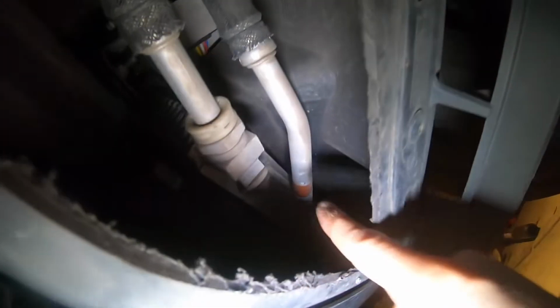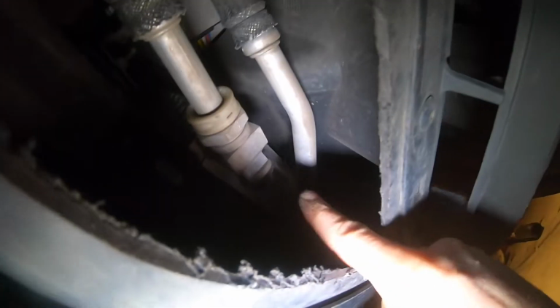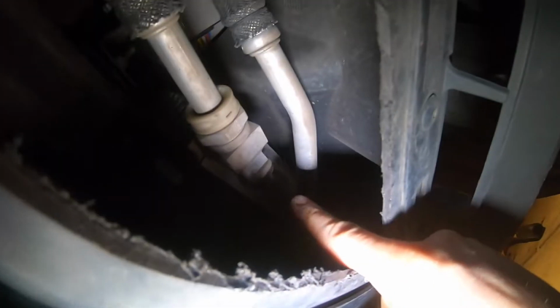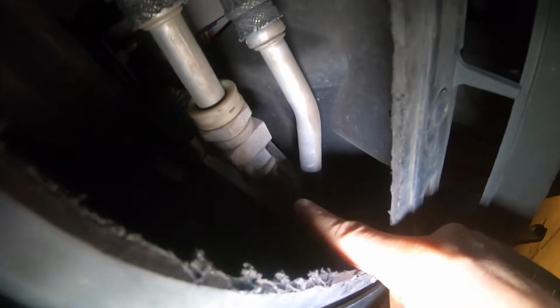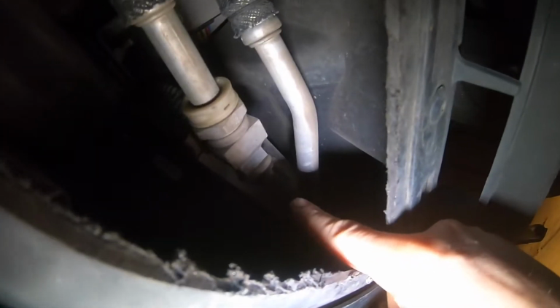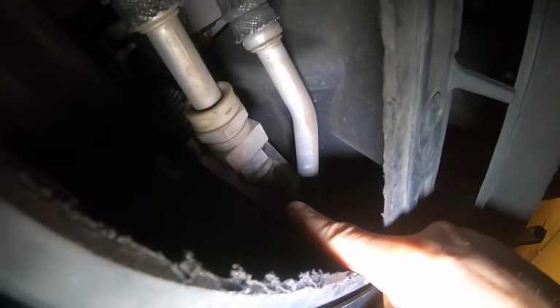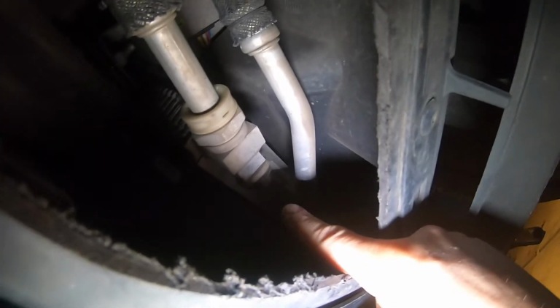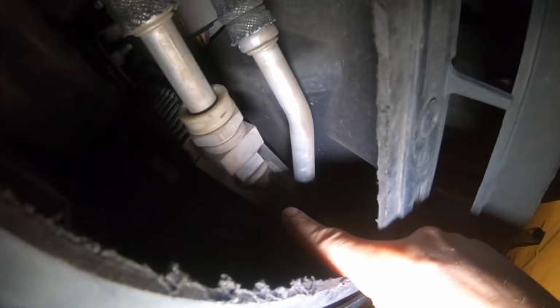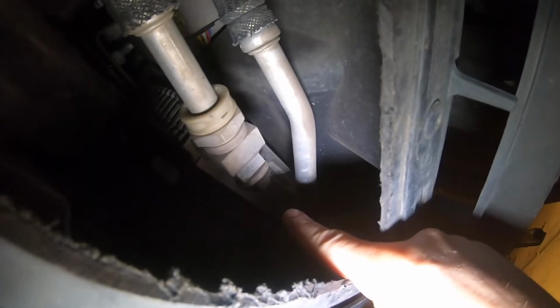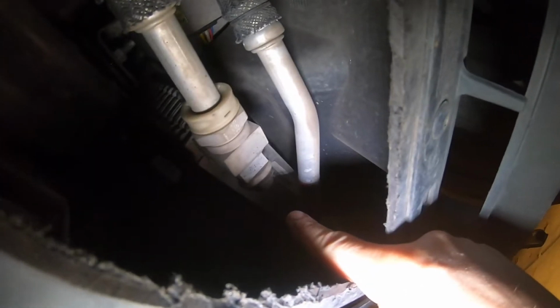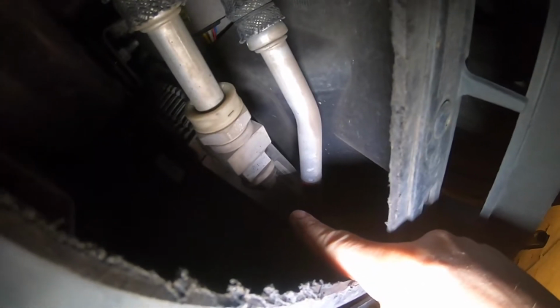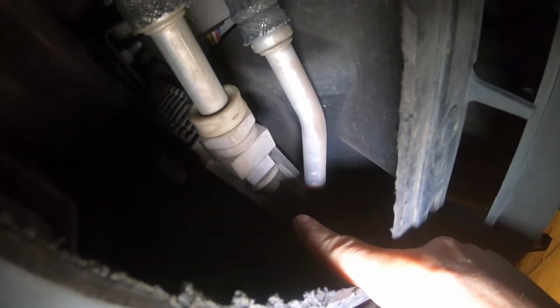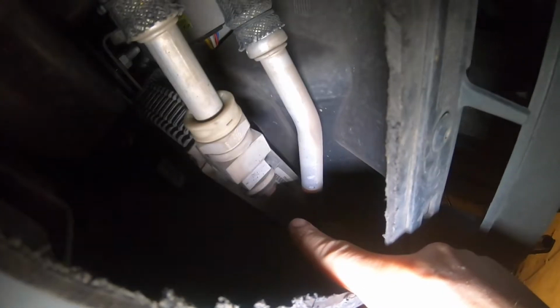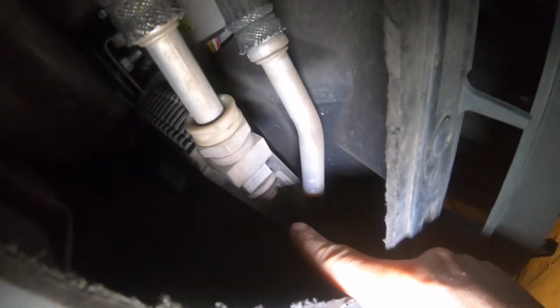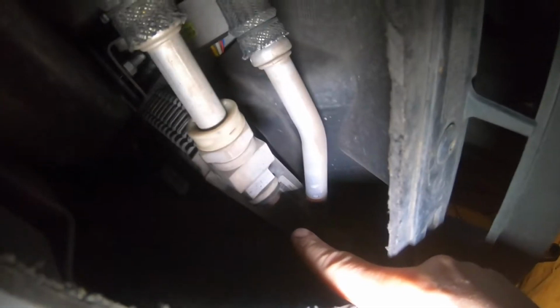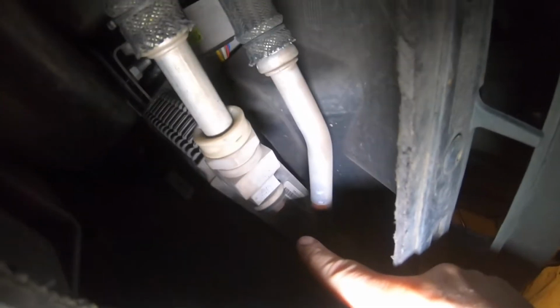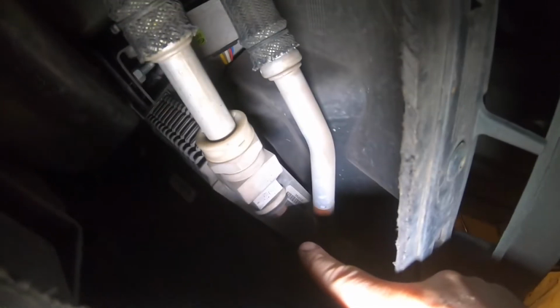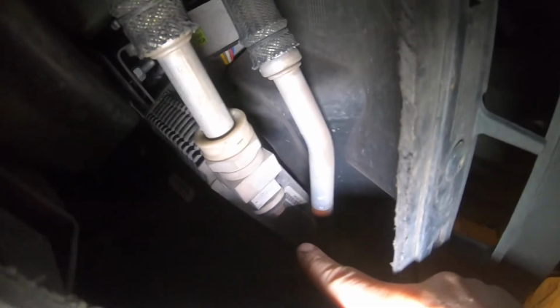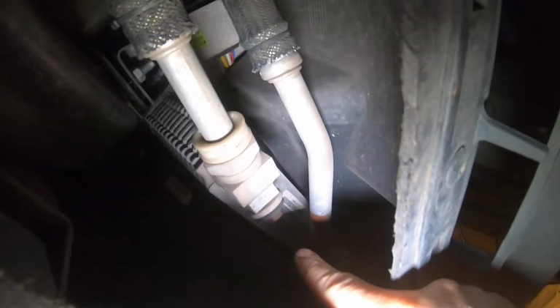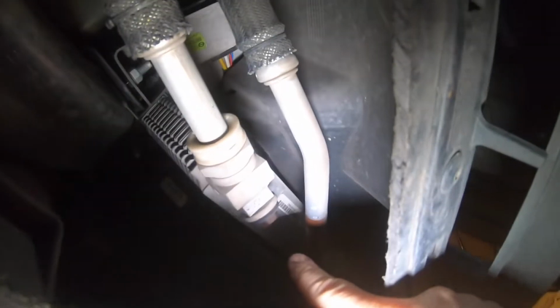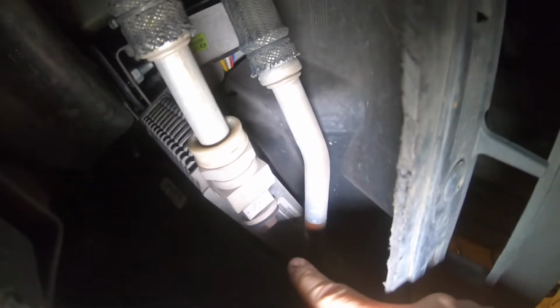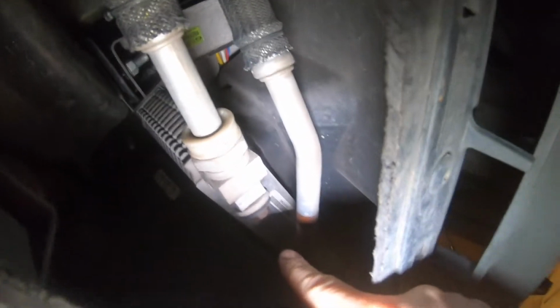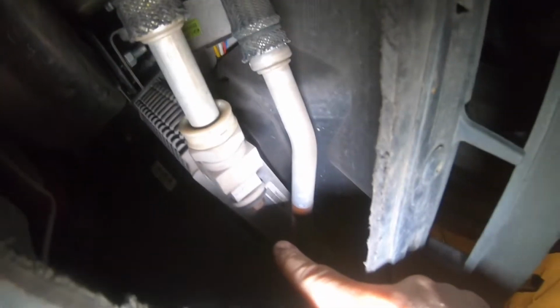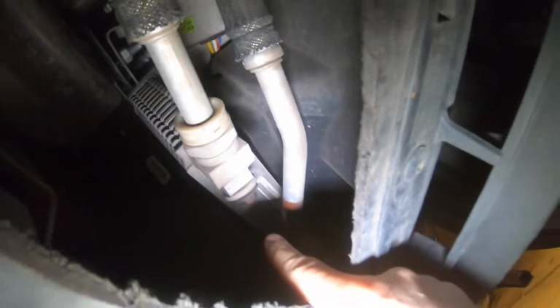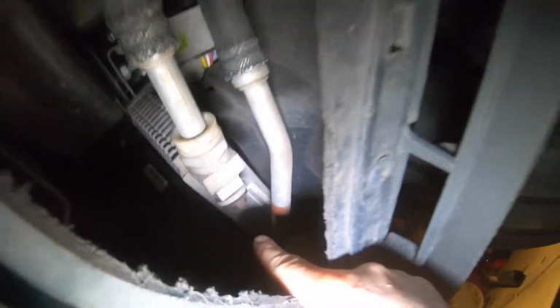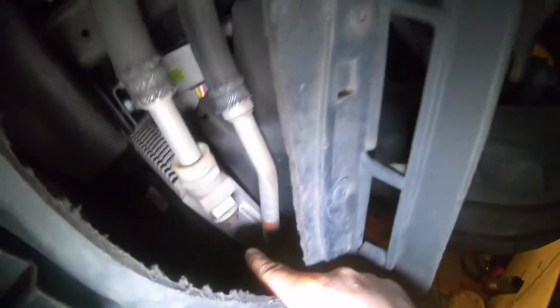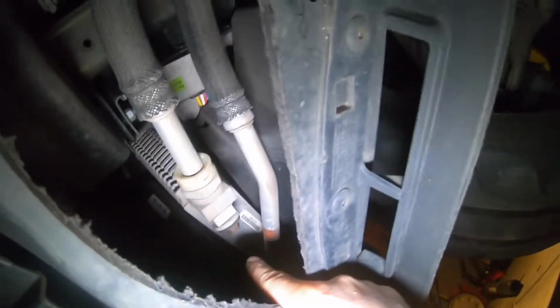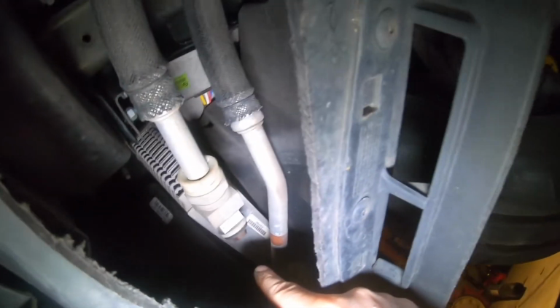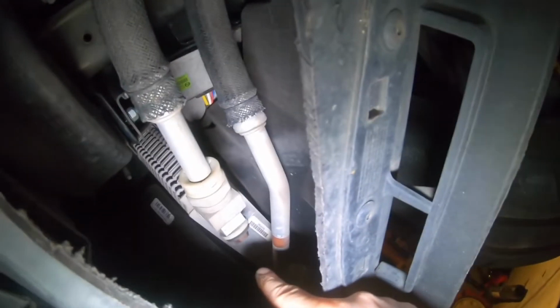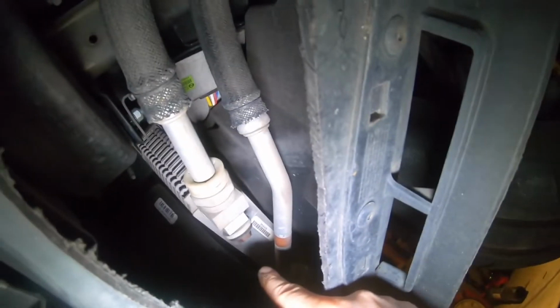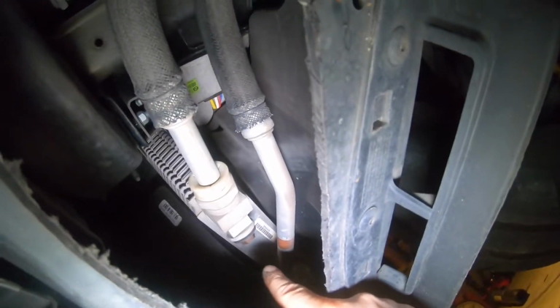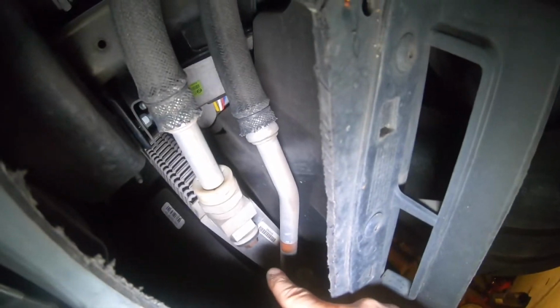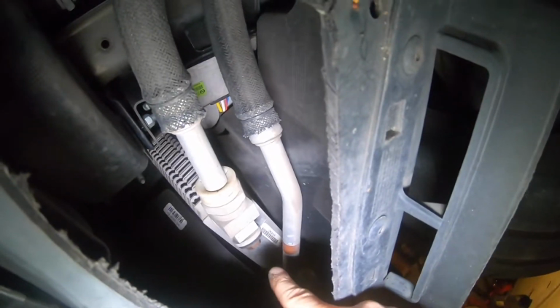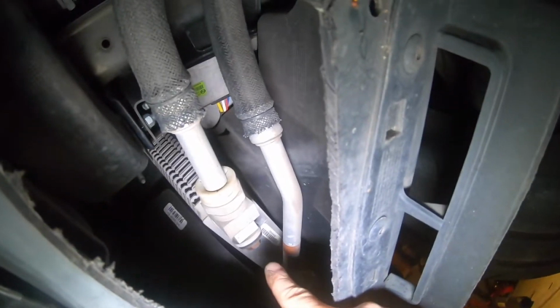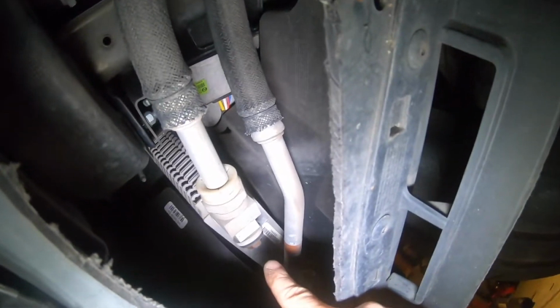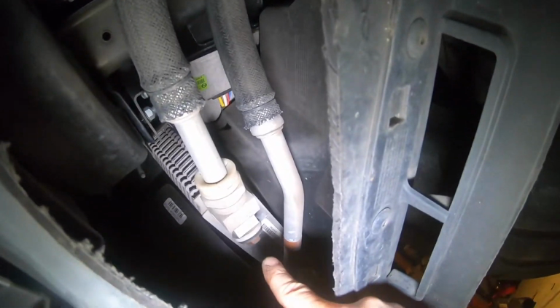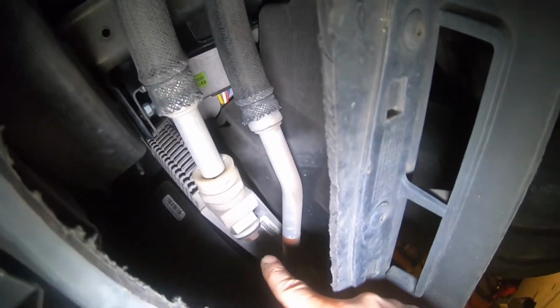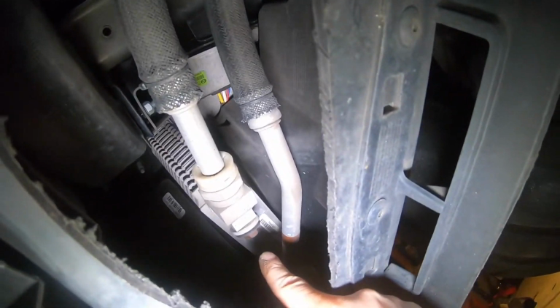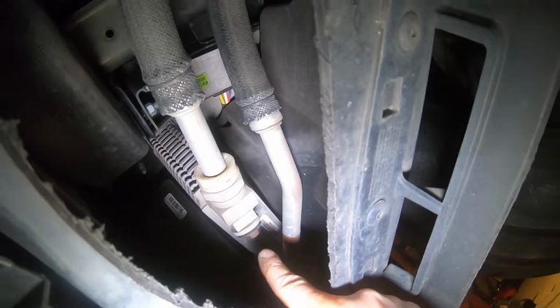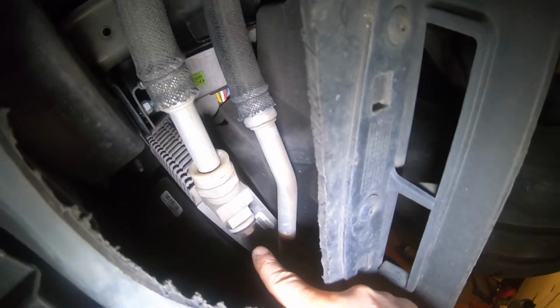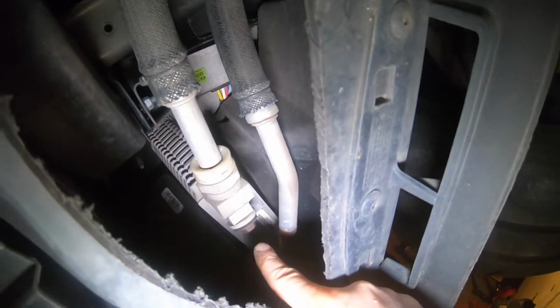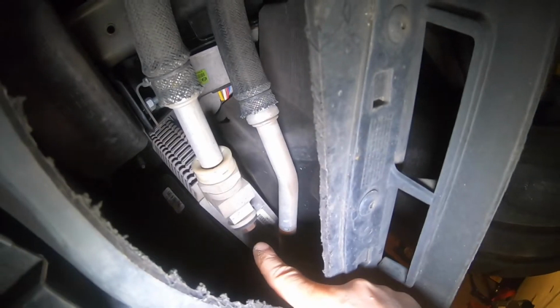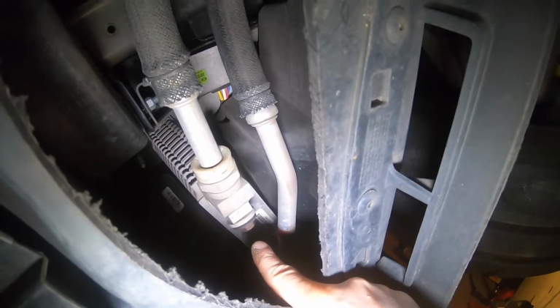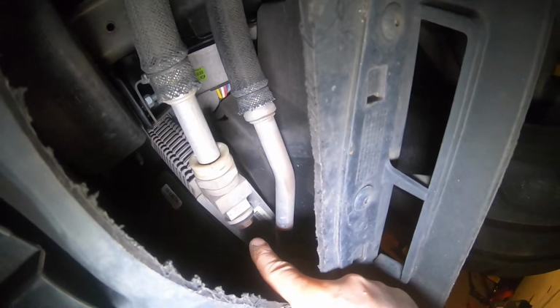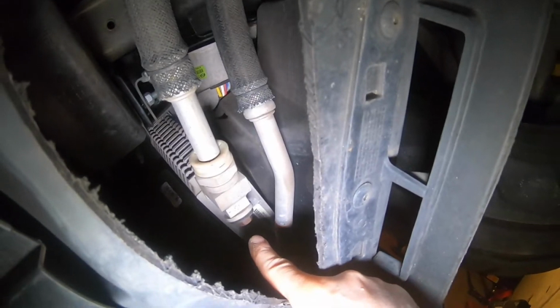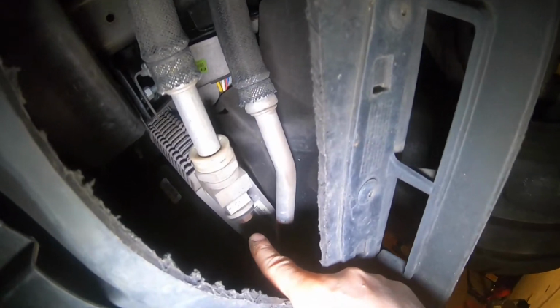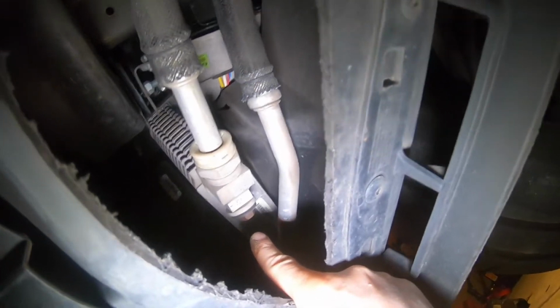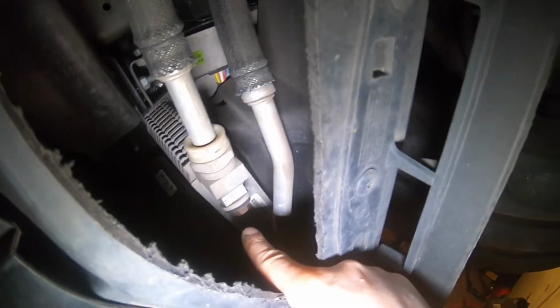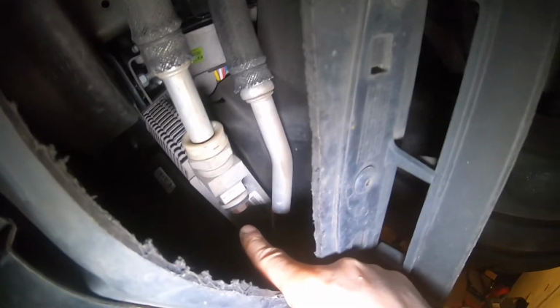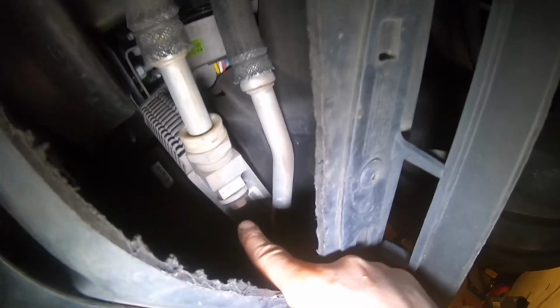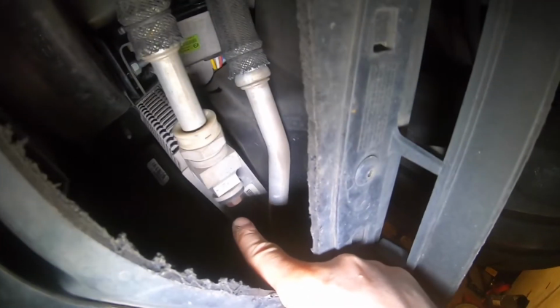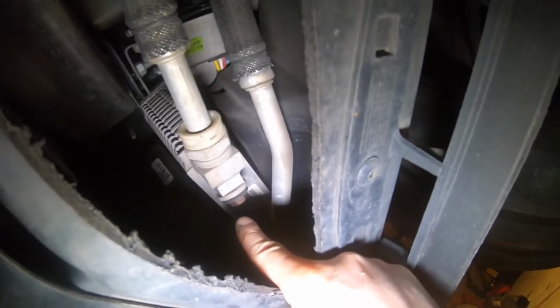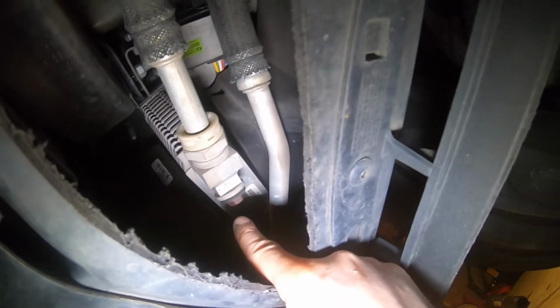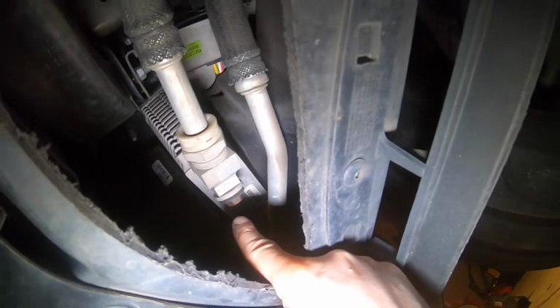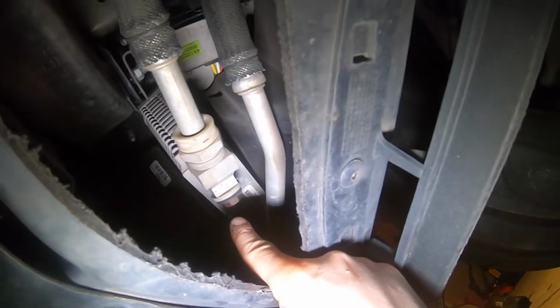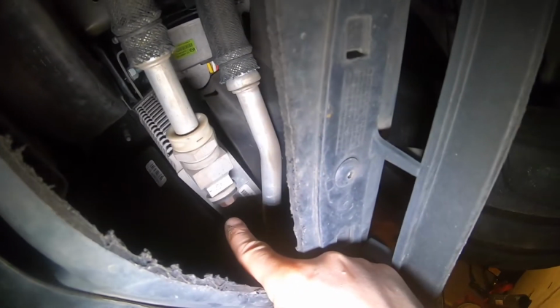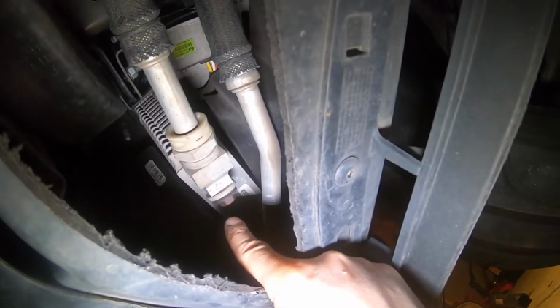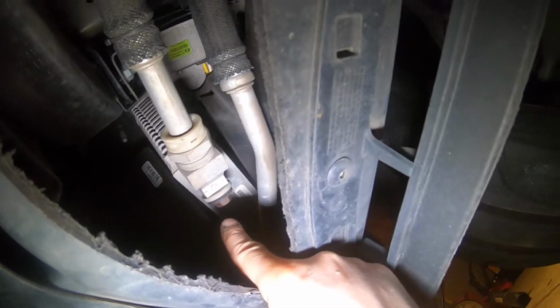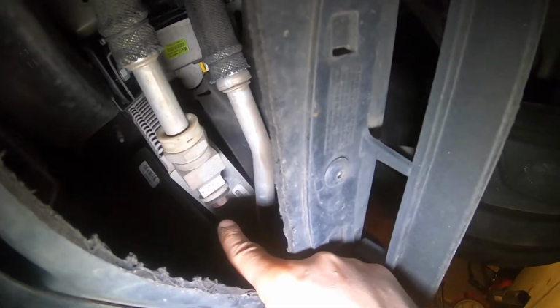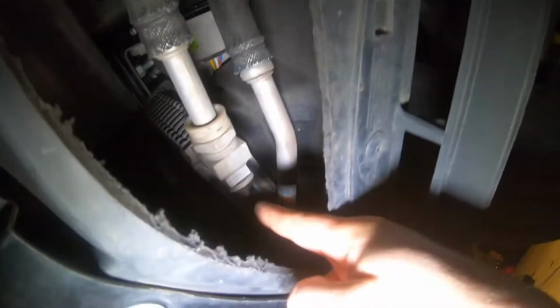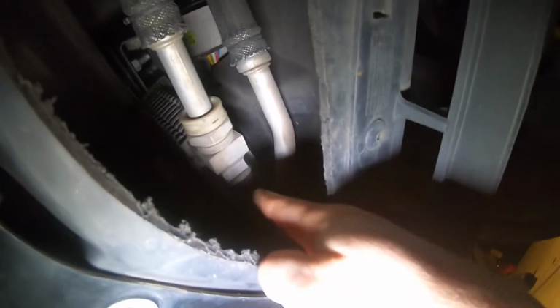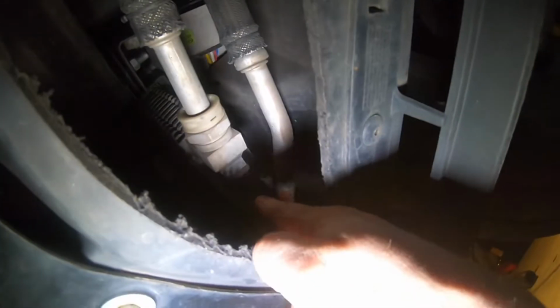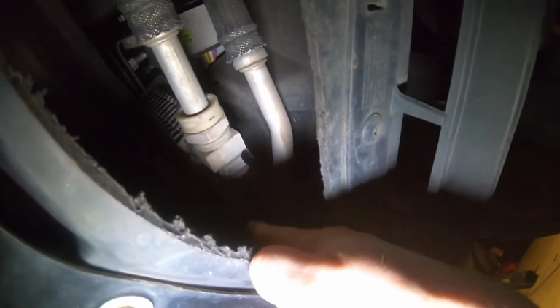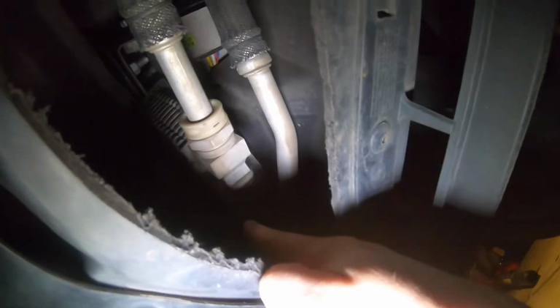Right there — that is your oil cooler. That's all you gotta do to access it.